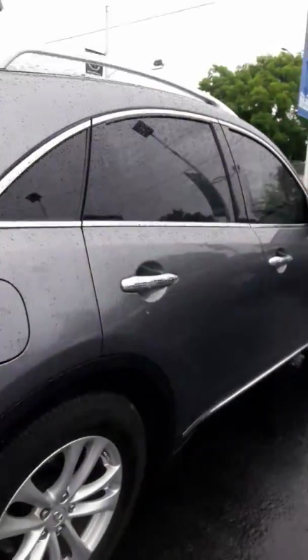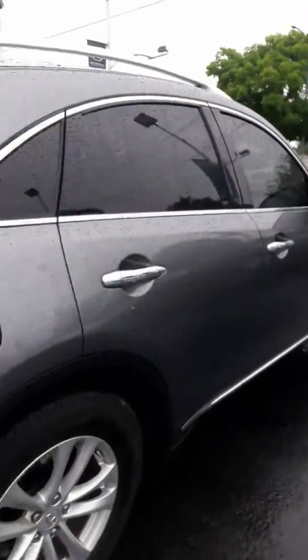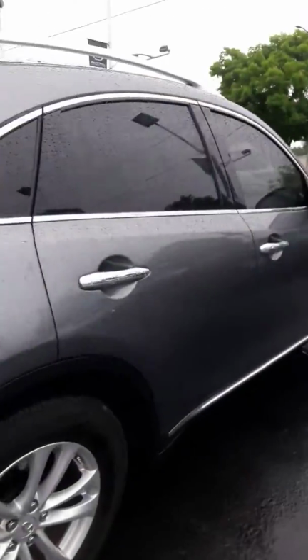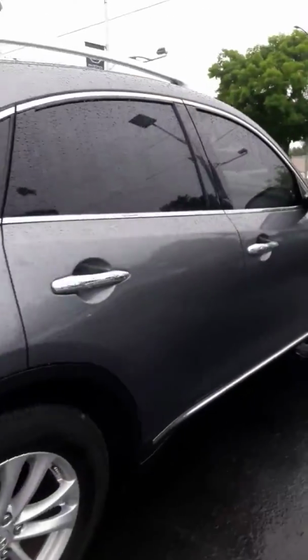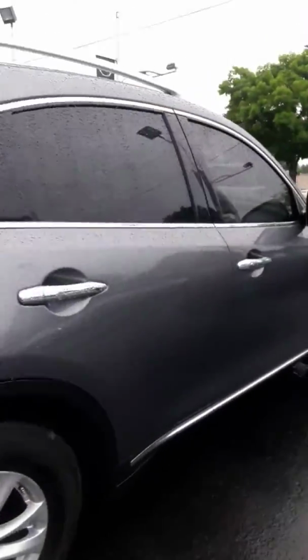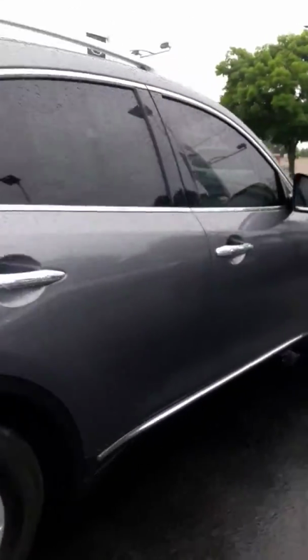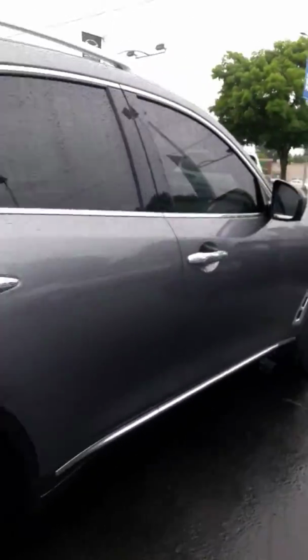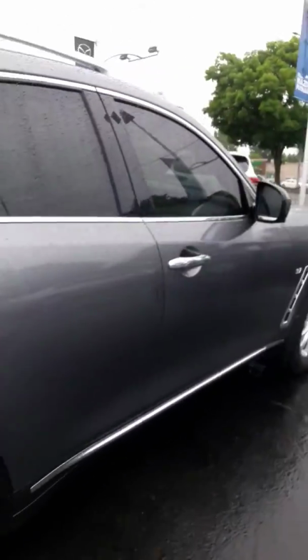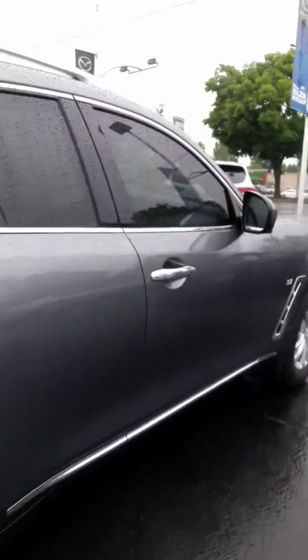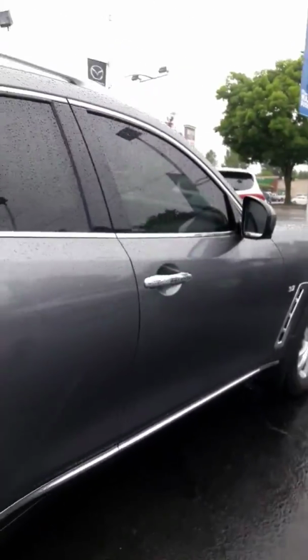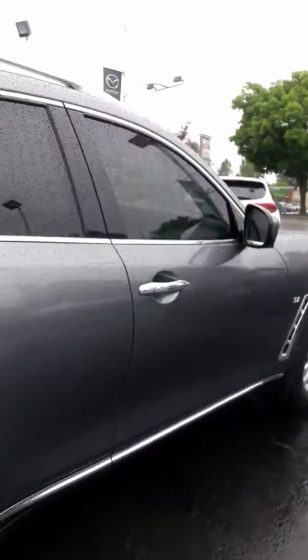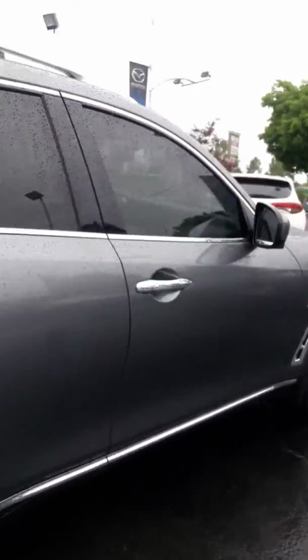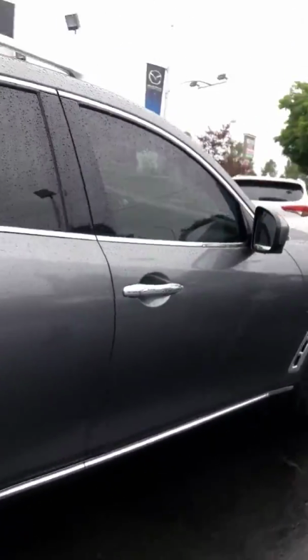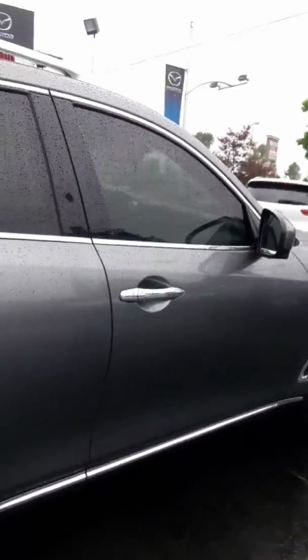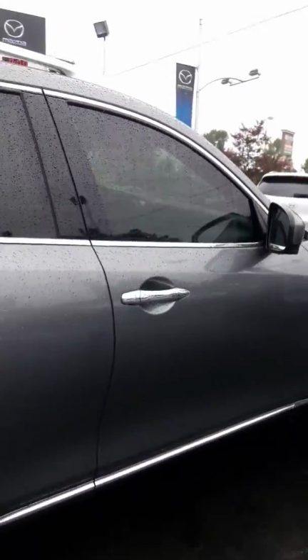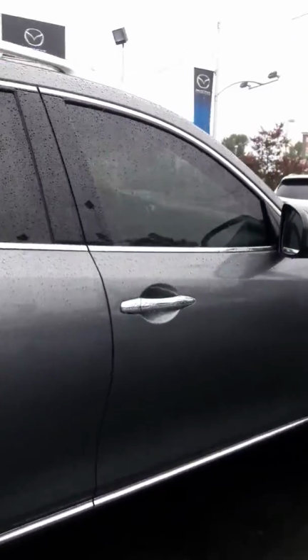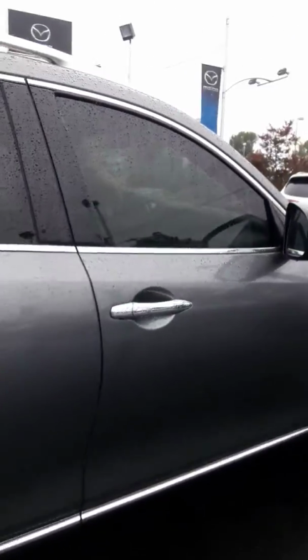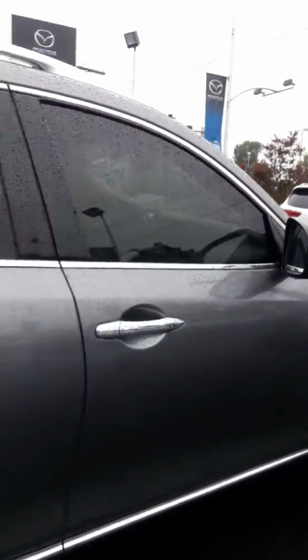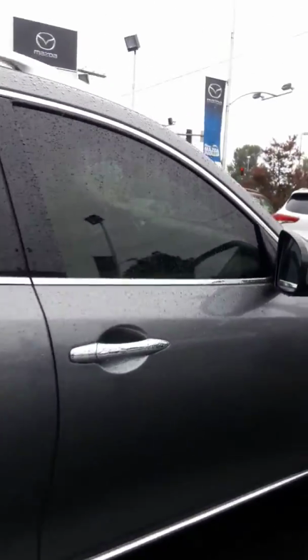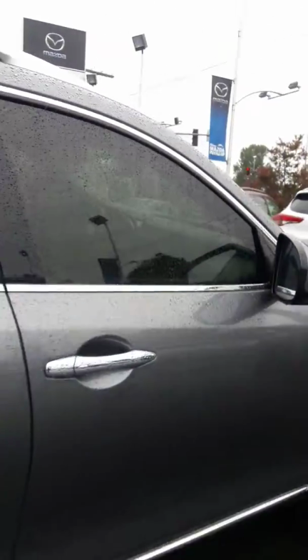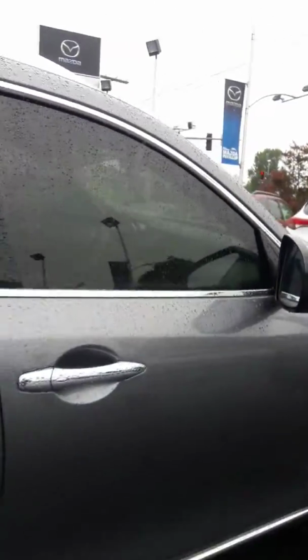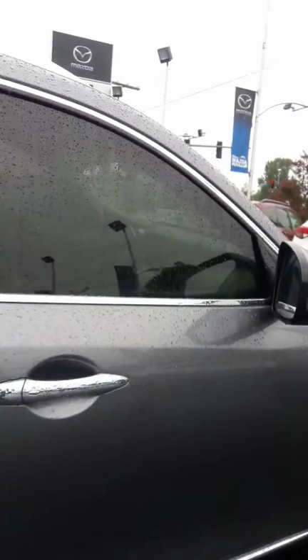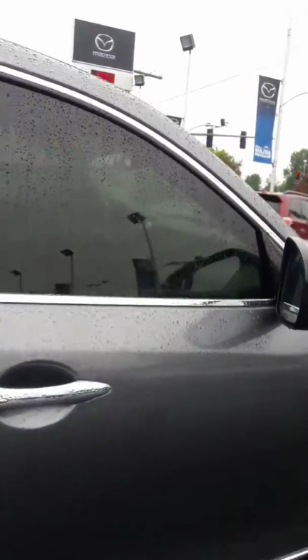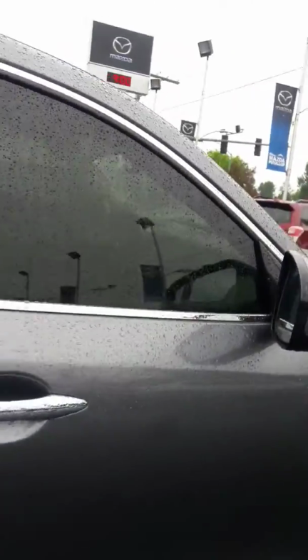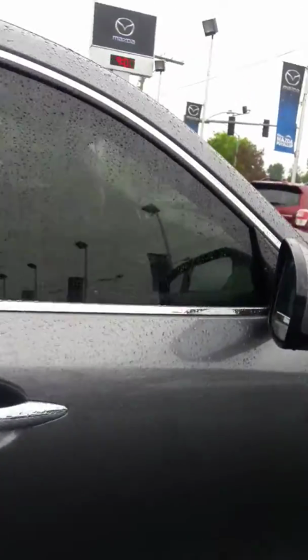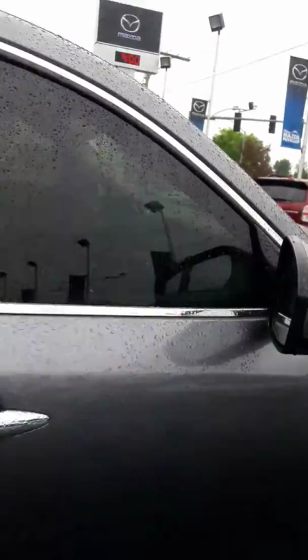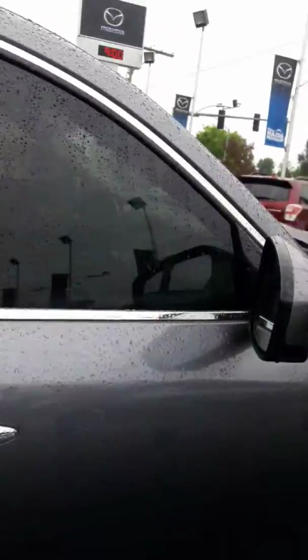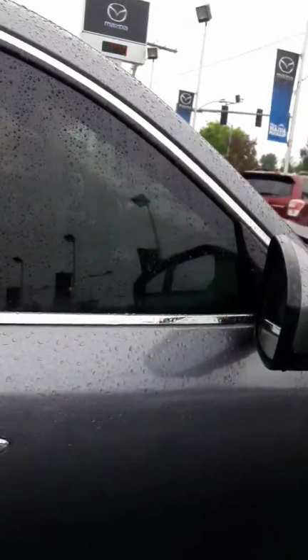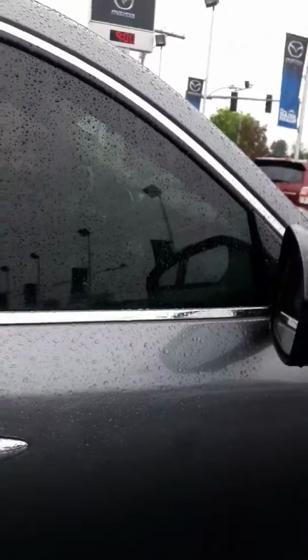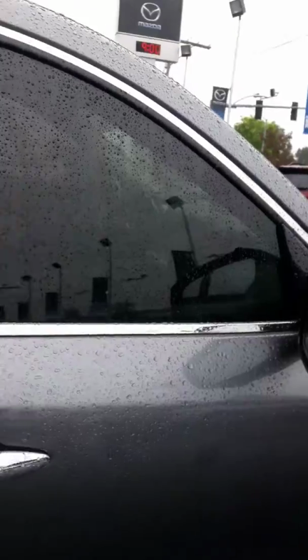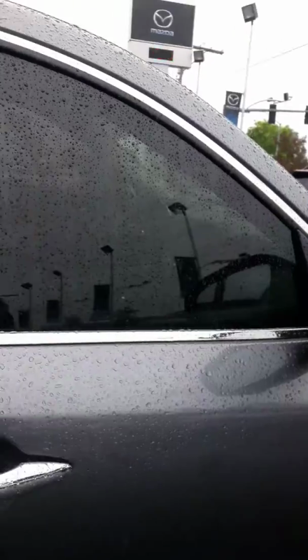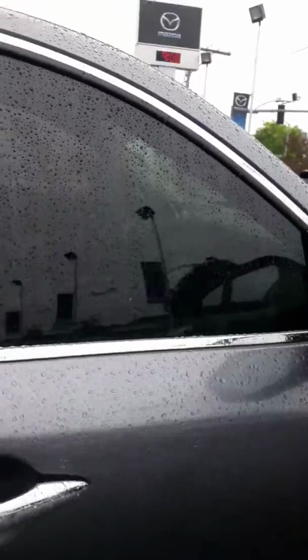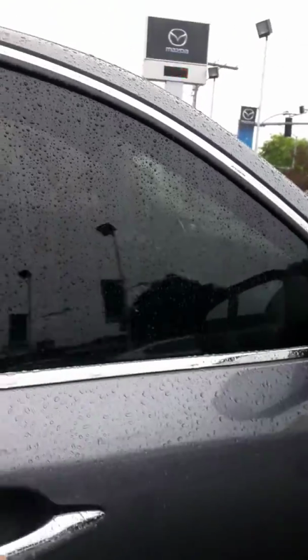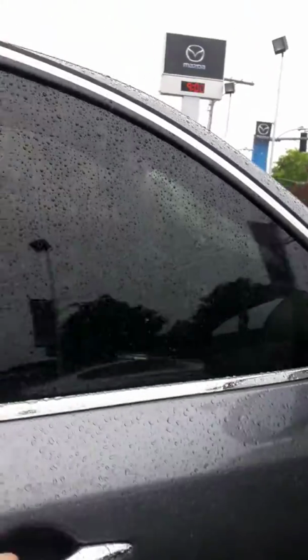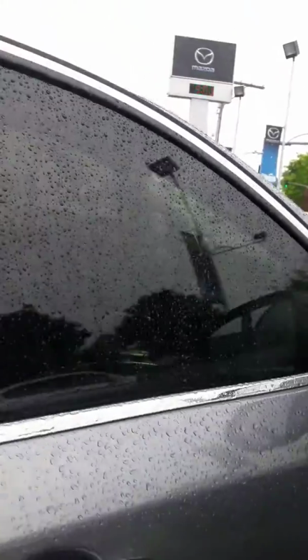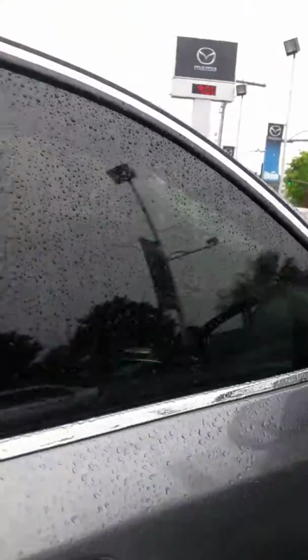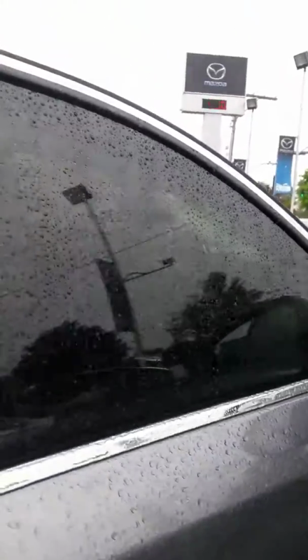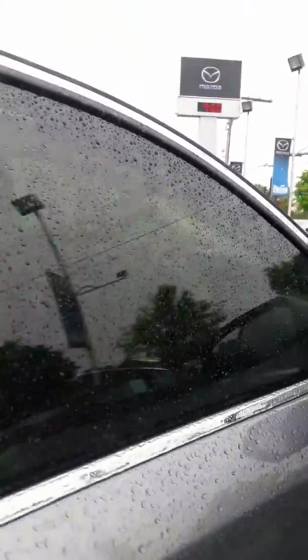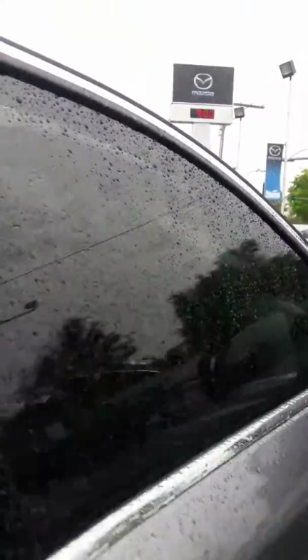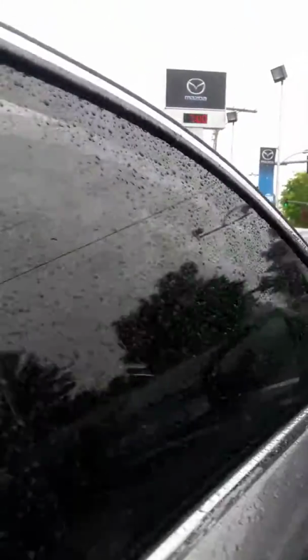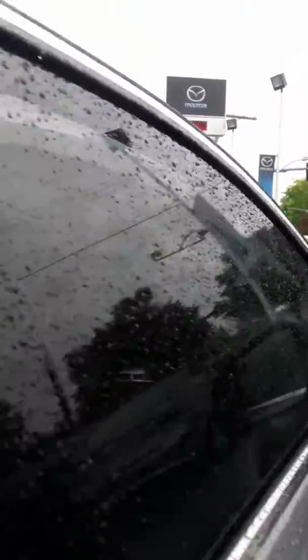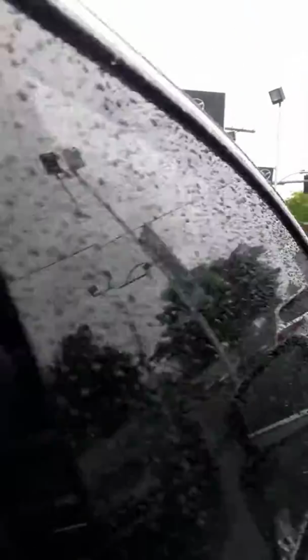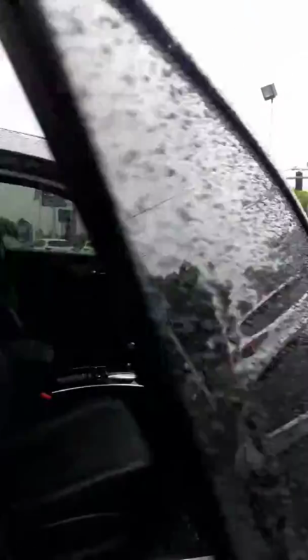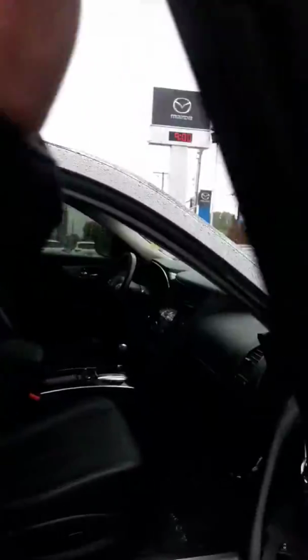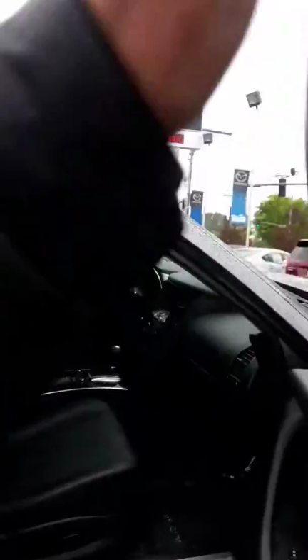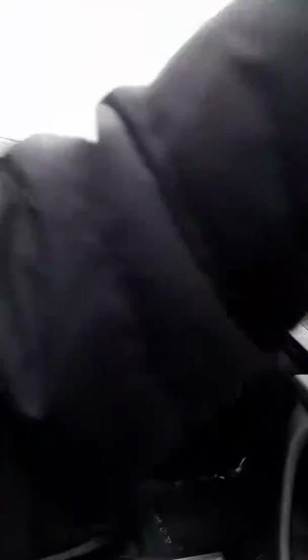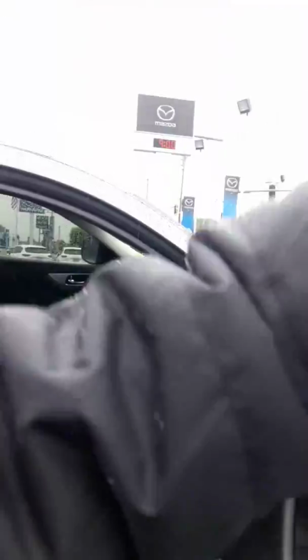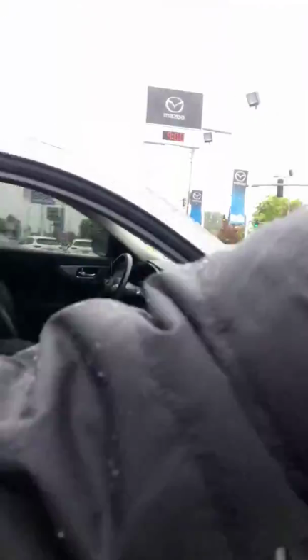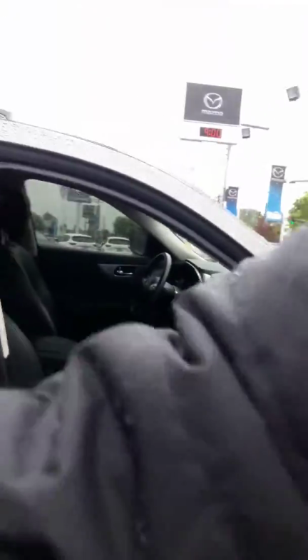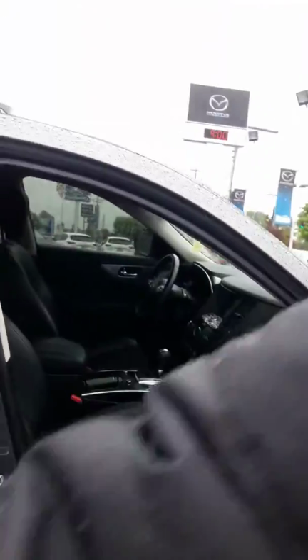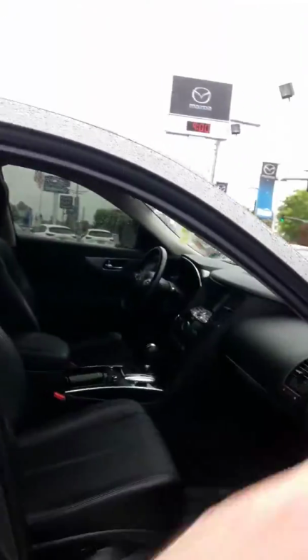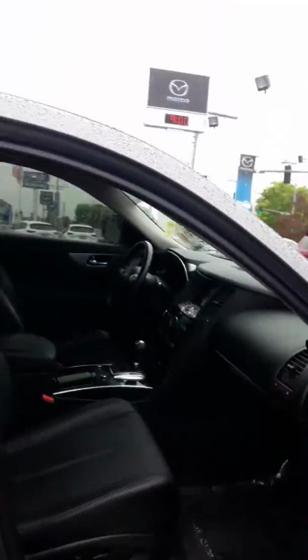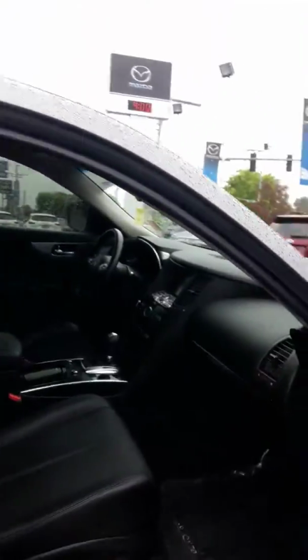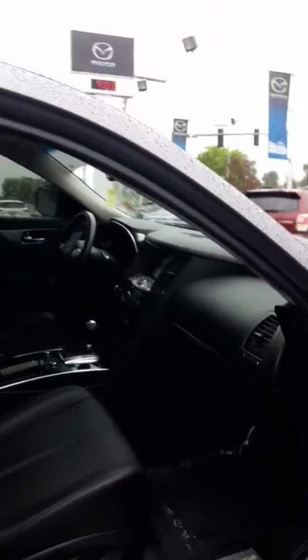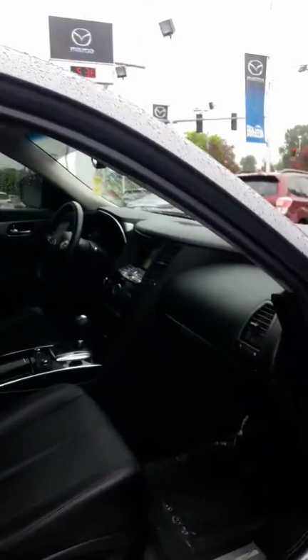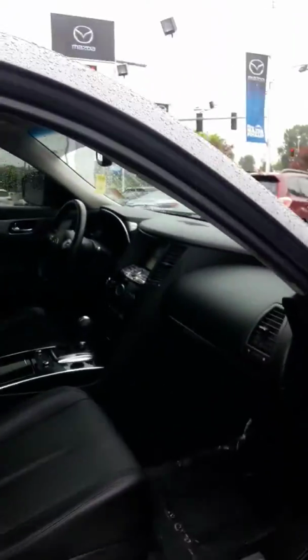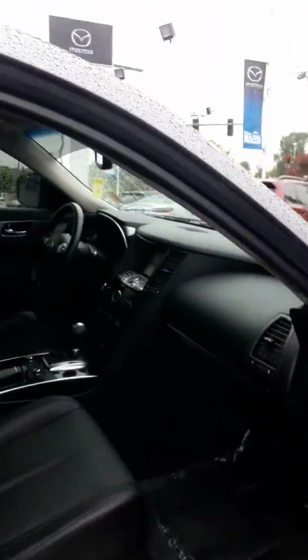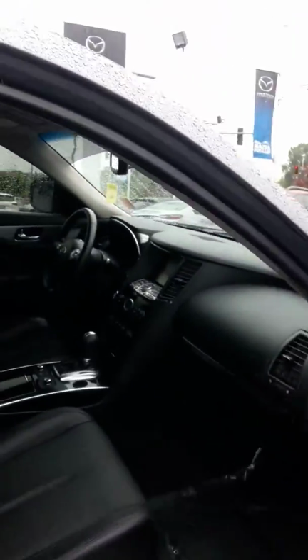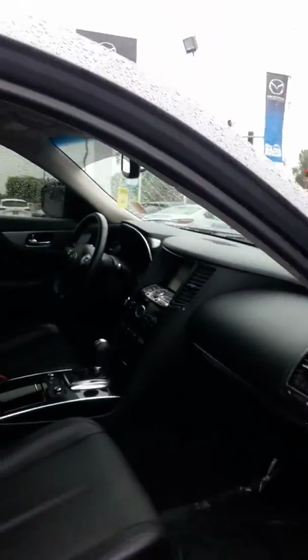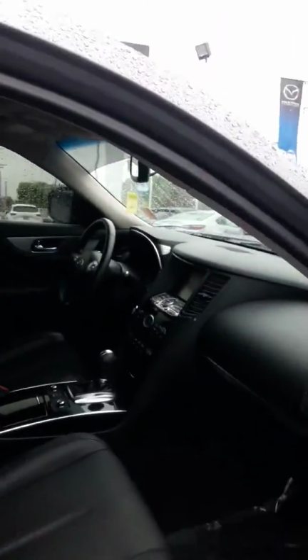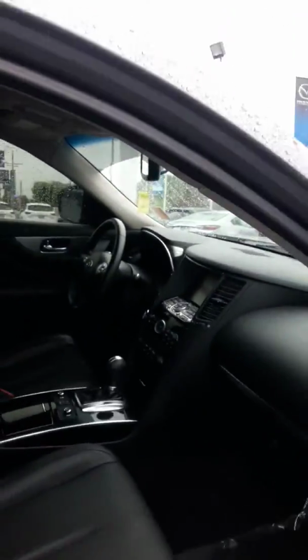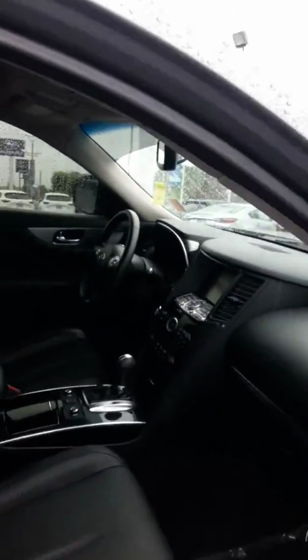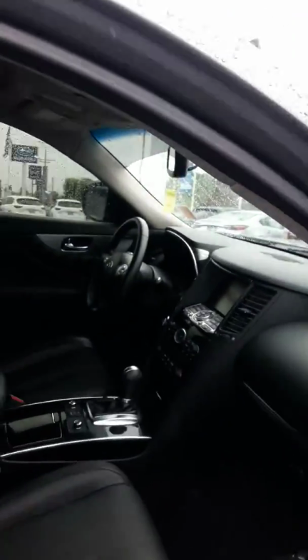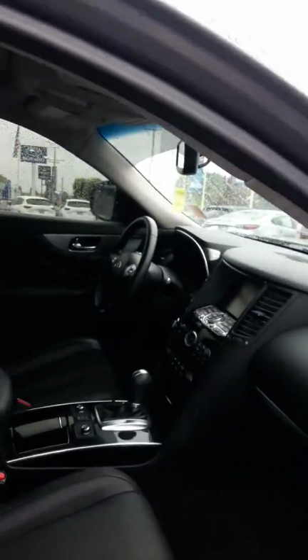Get the inside here. Push-button start, push-button lock, unlock by touching the door.